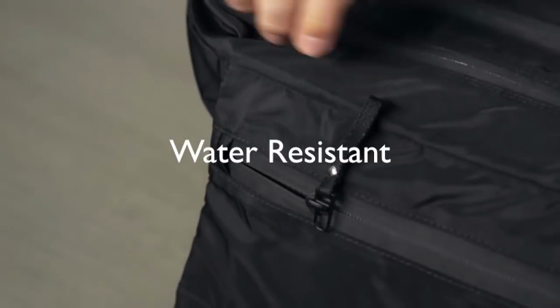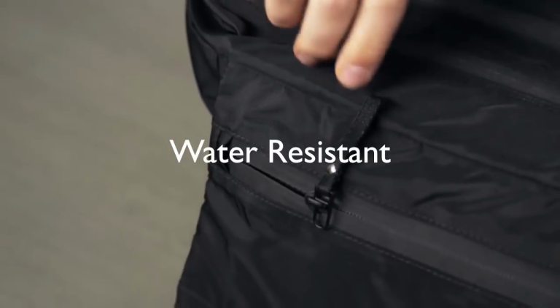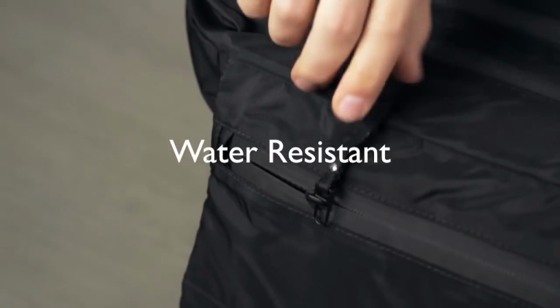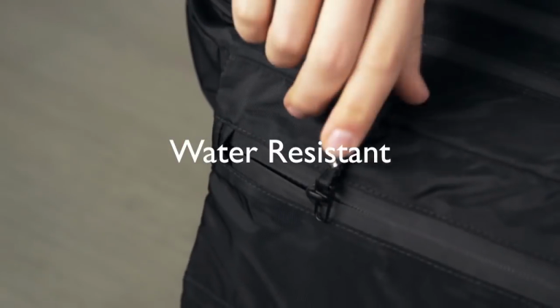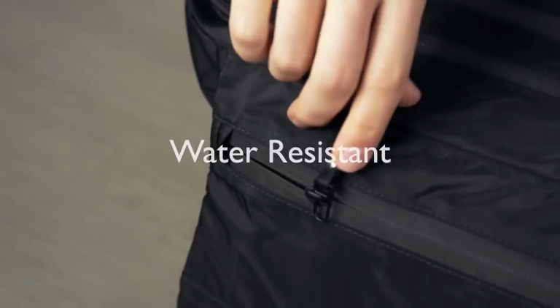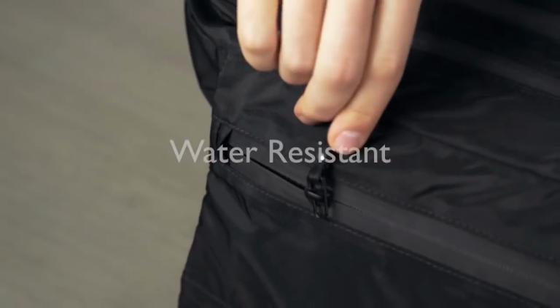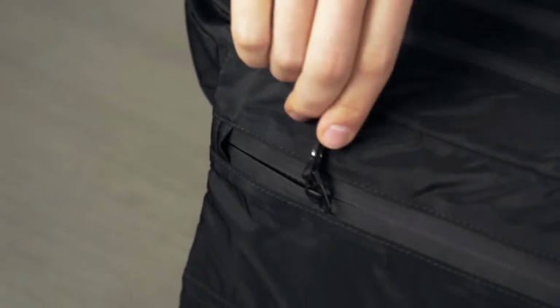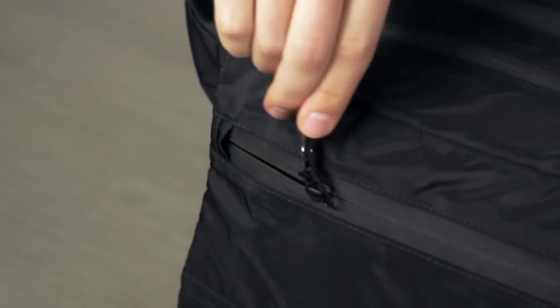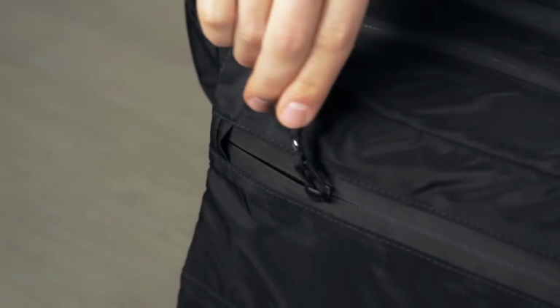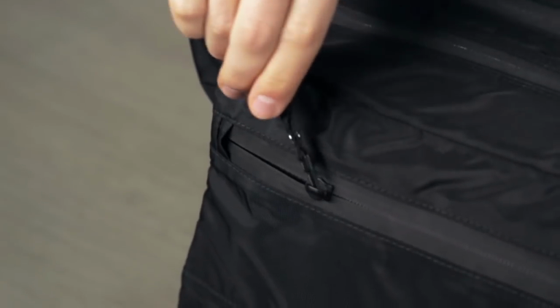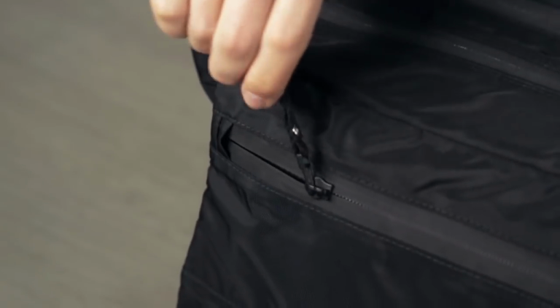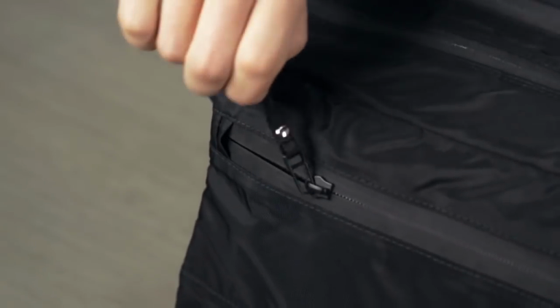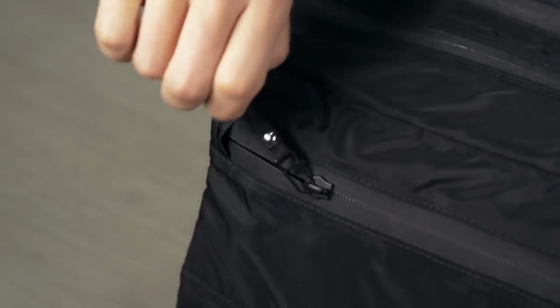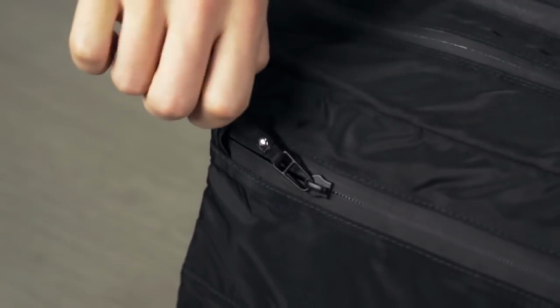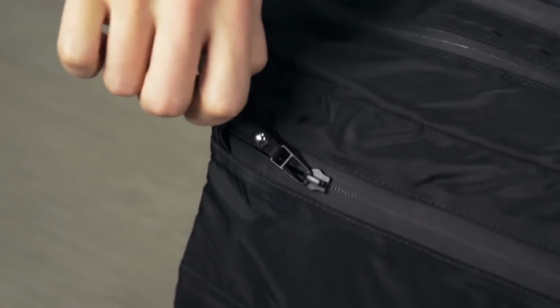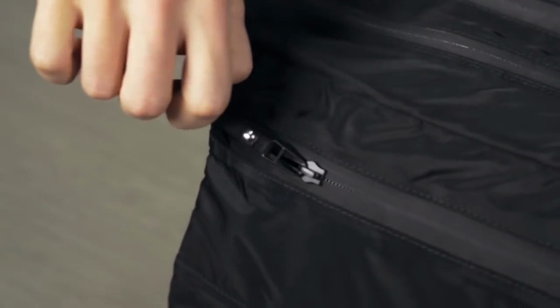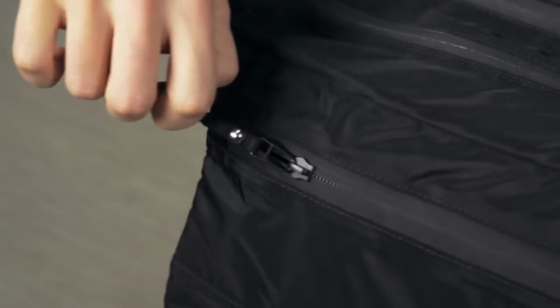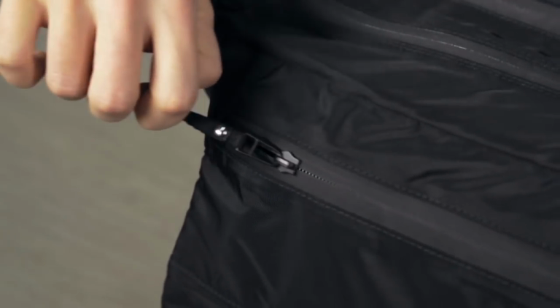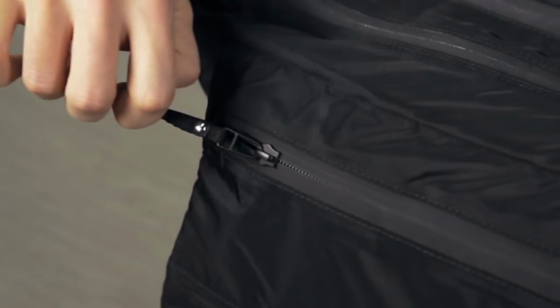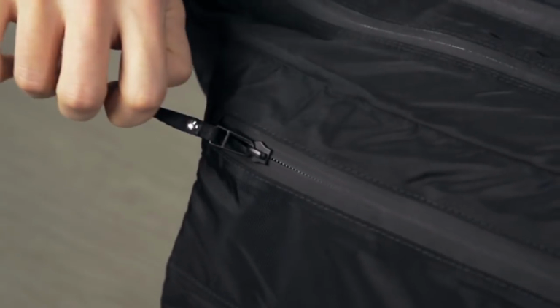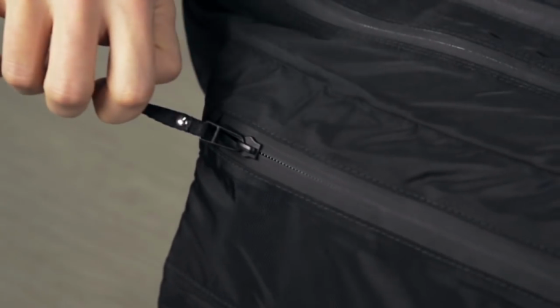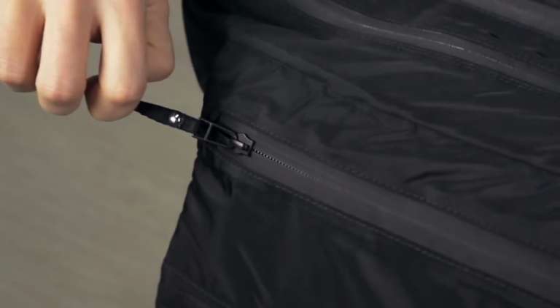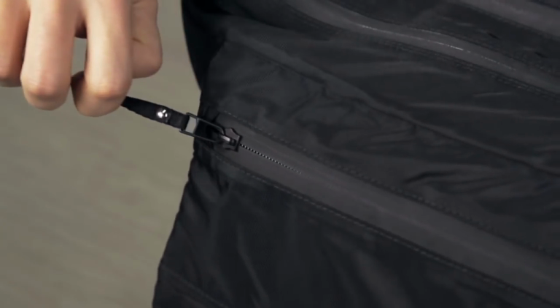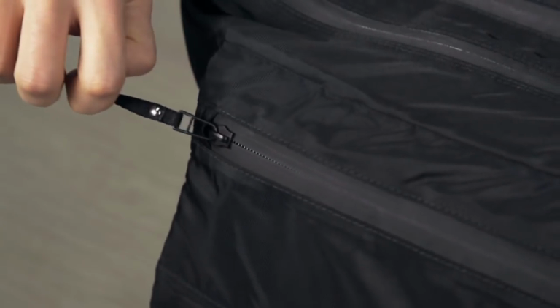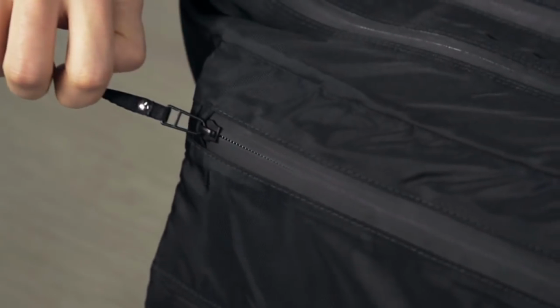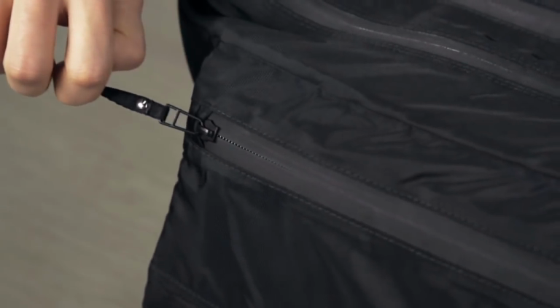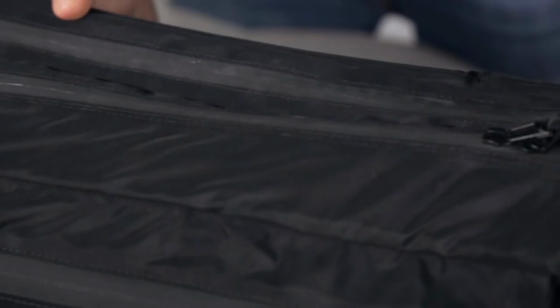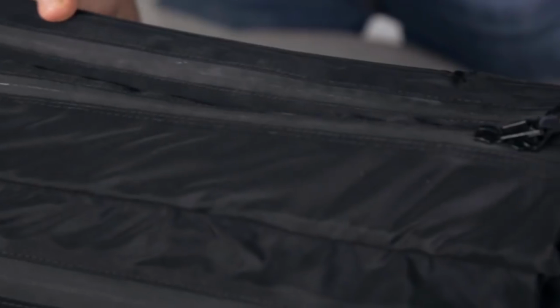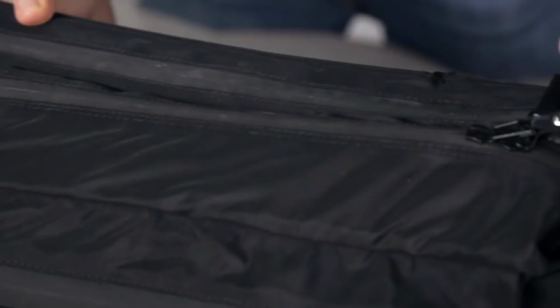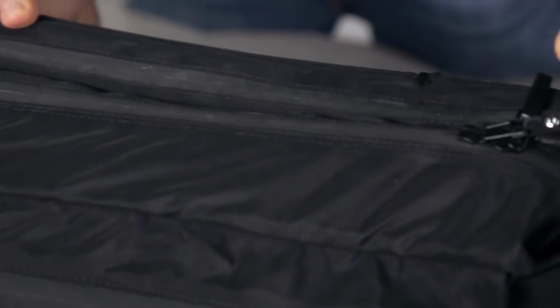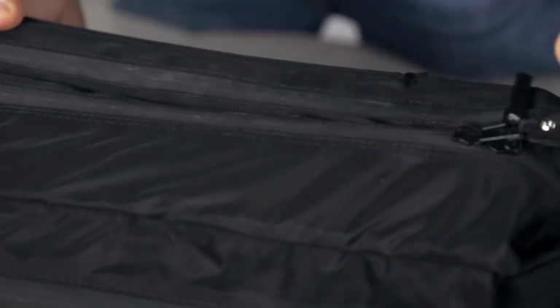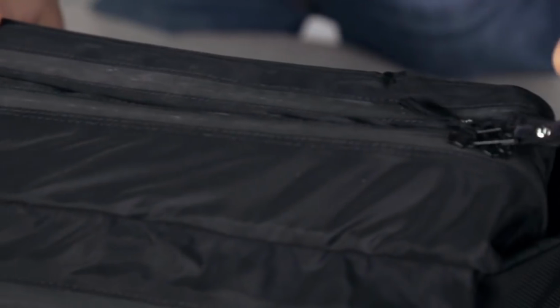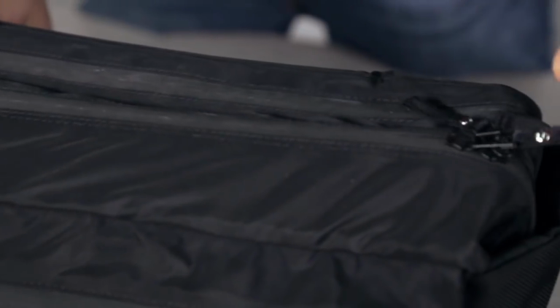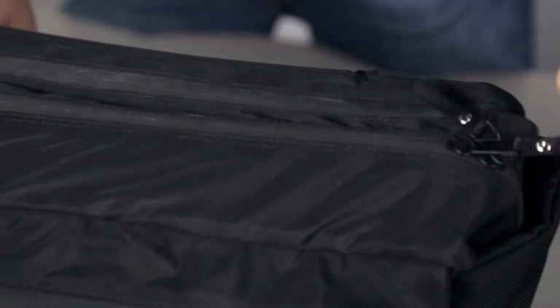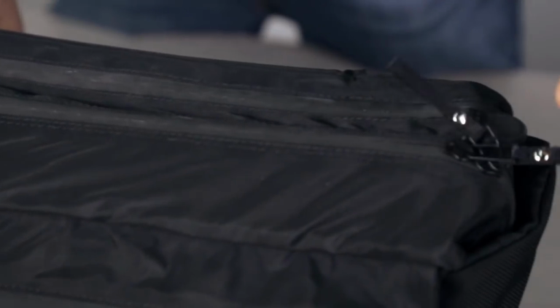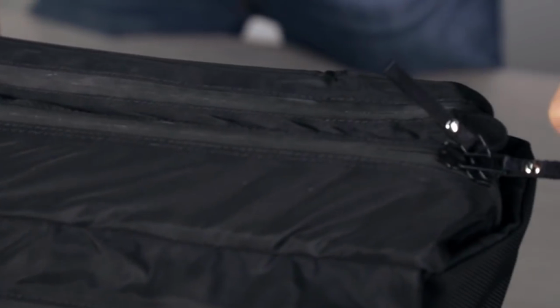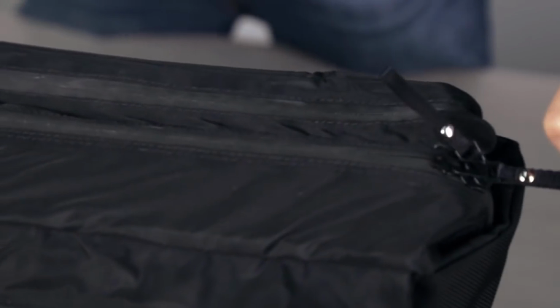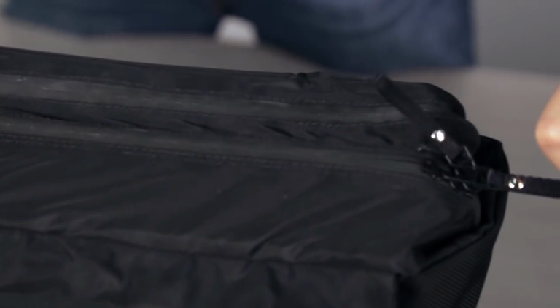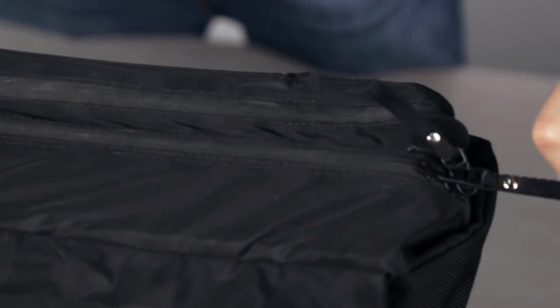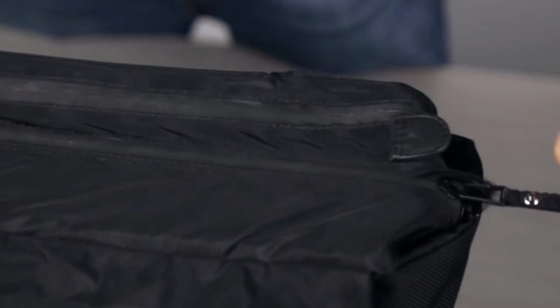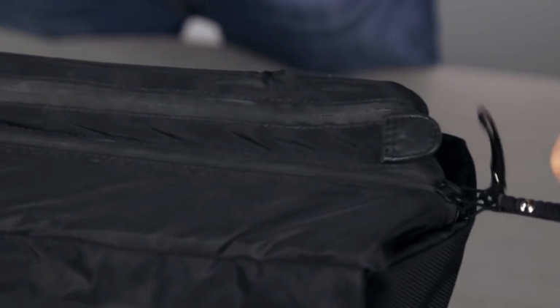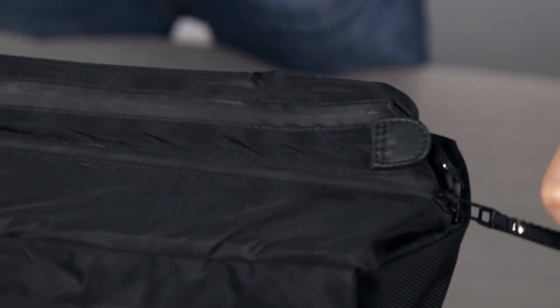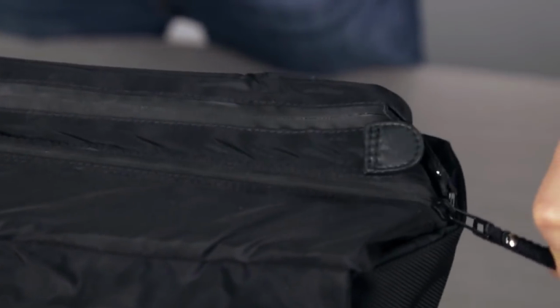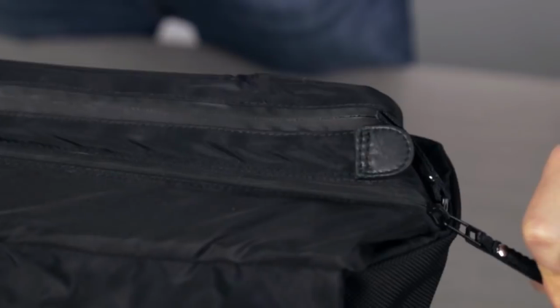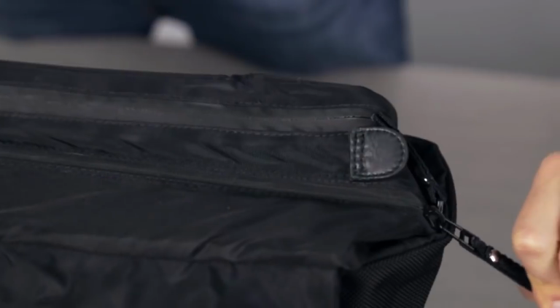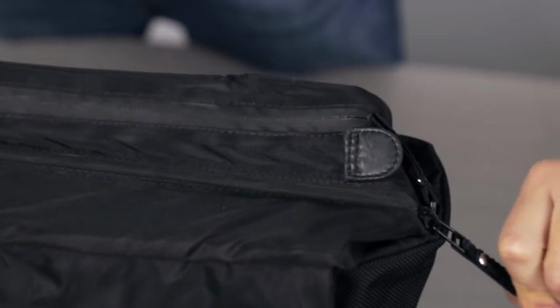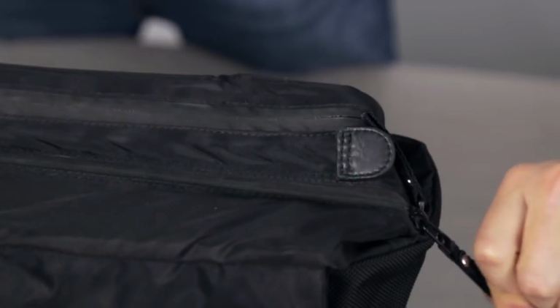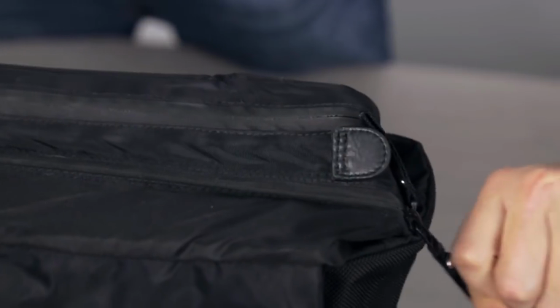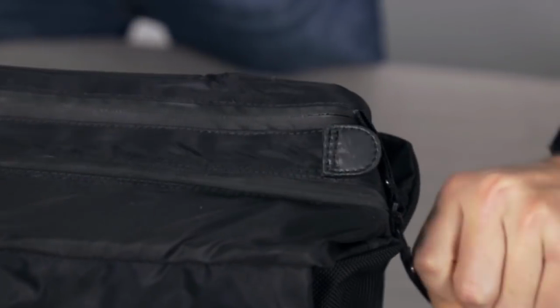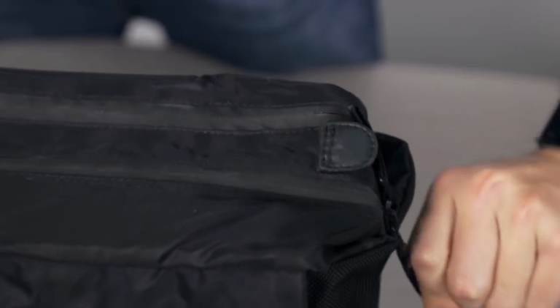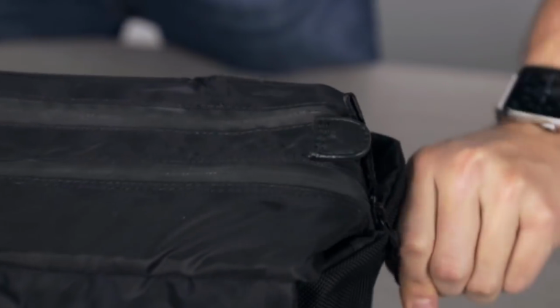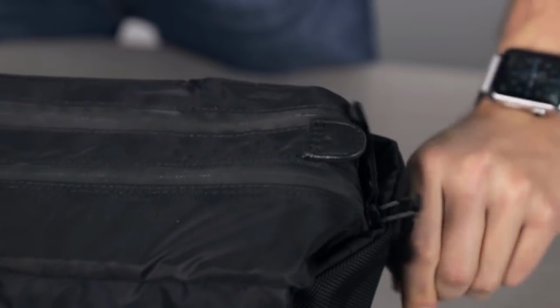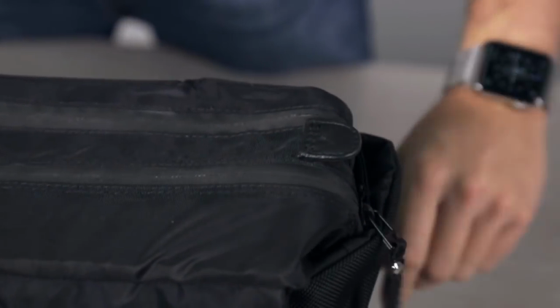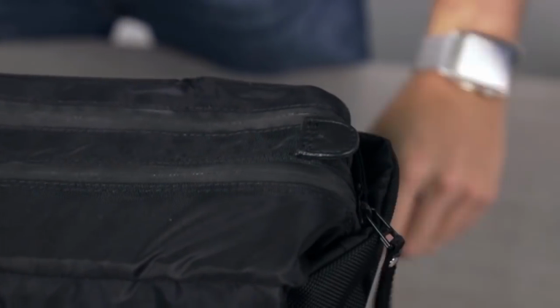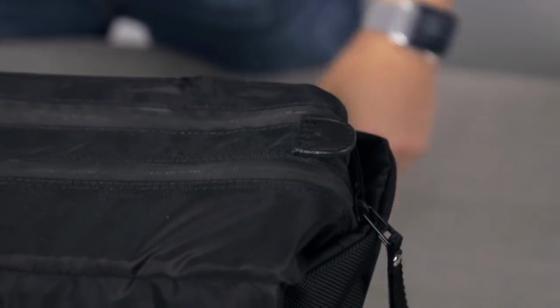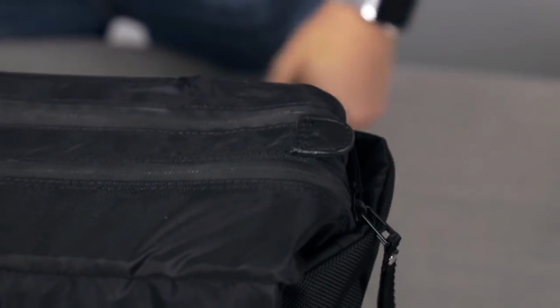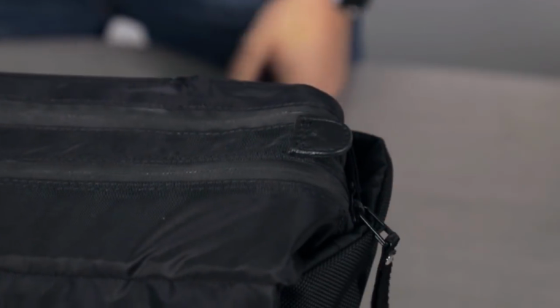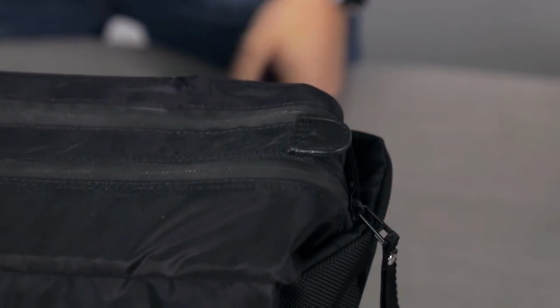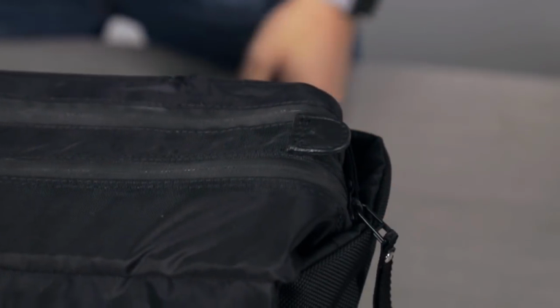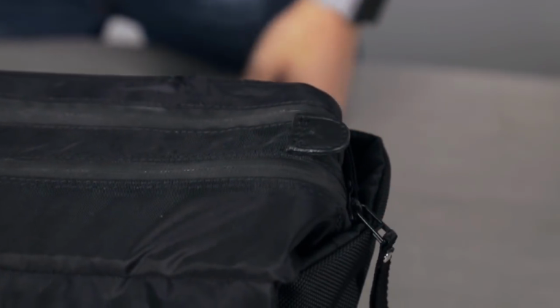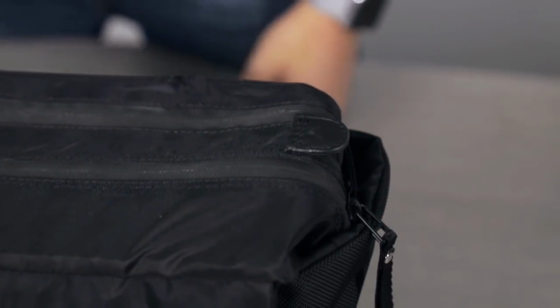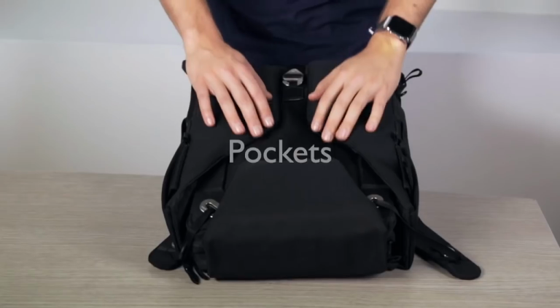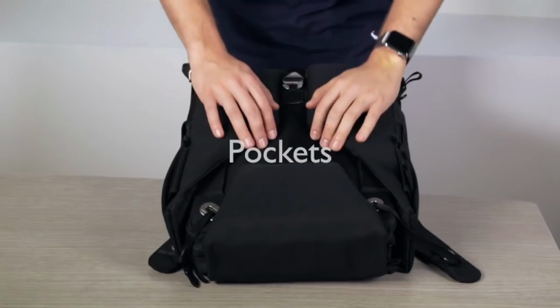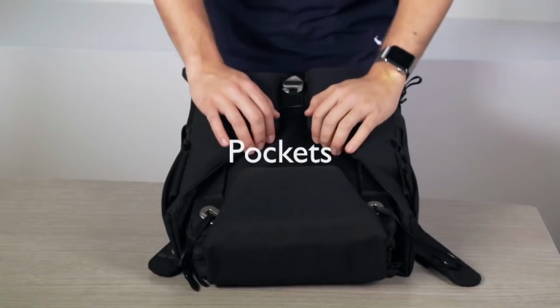Water Resistant. To prevent water from getting in, make sure all the zippers are fully closed and these two sliders are at the bottom of the bag.